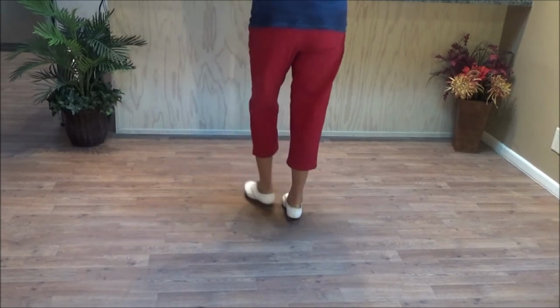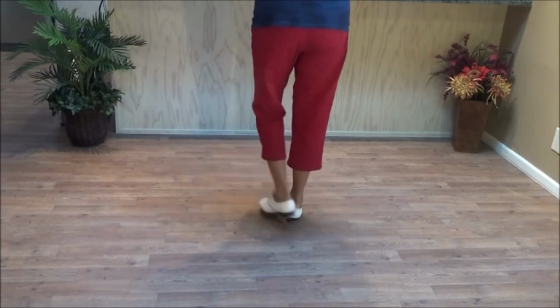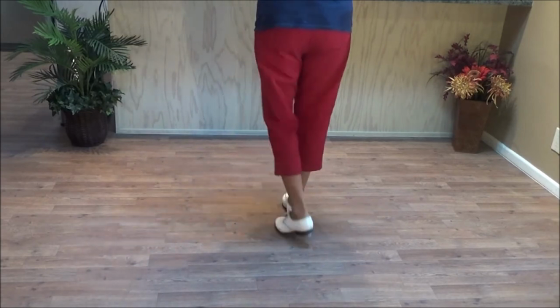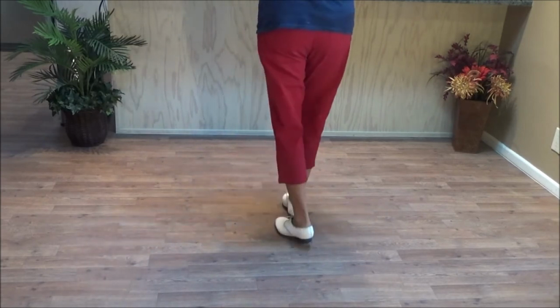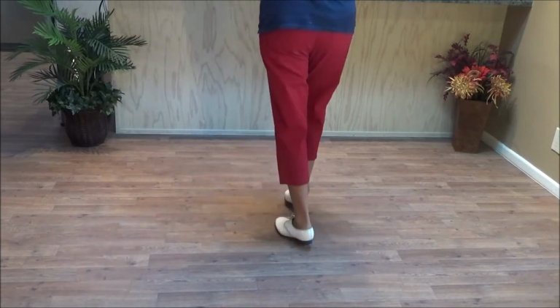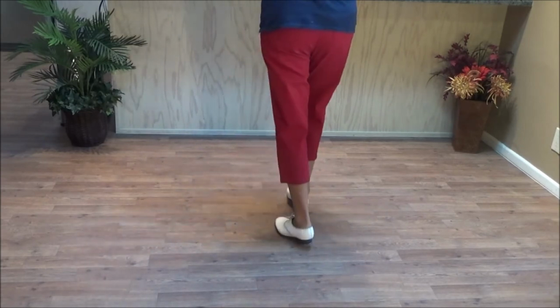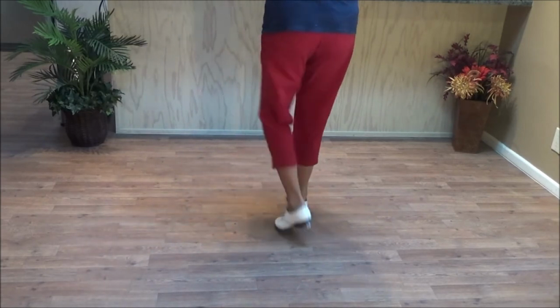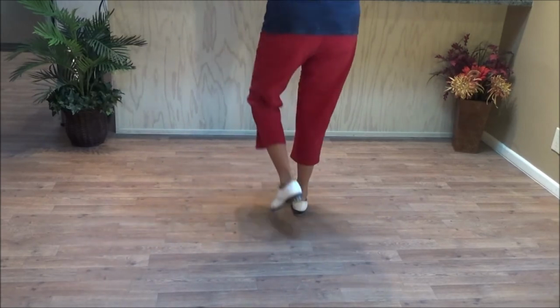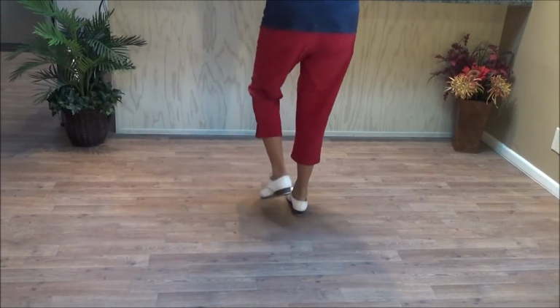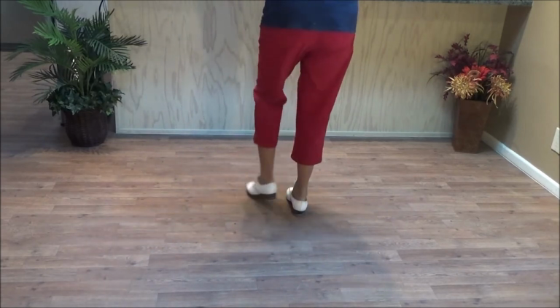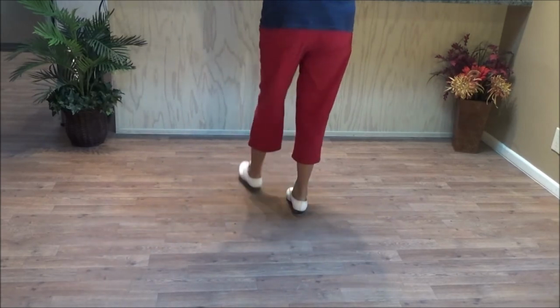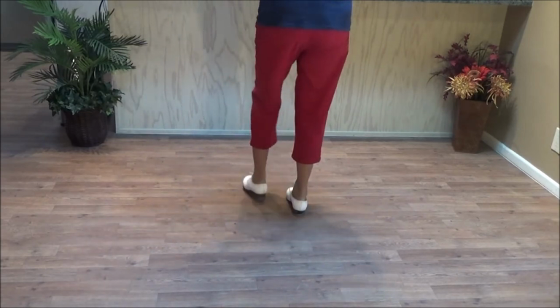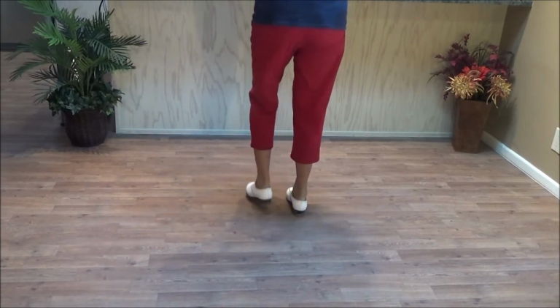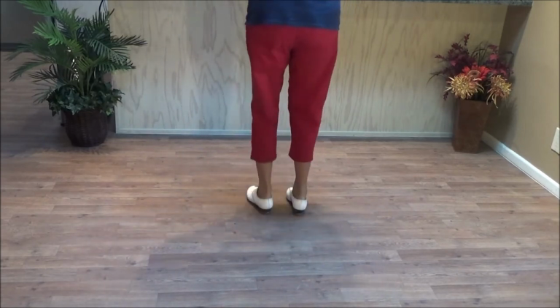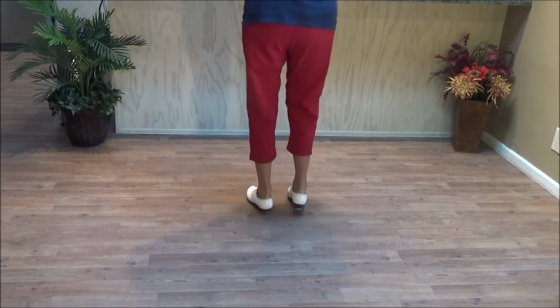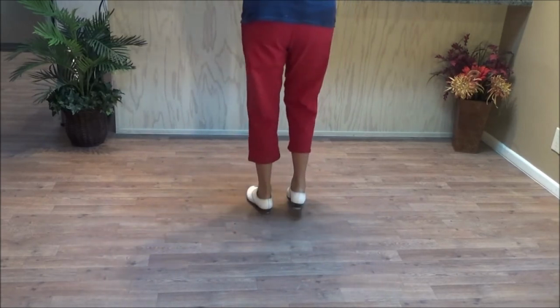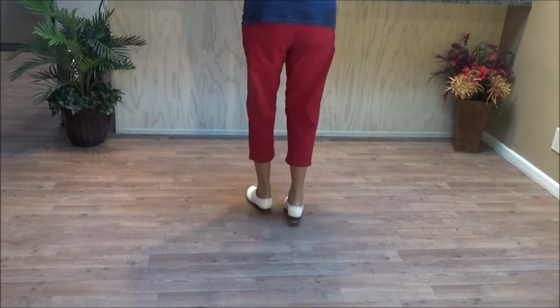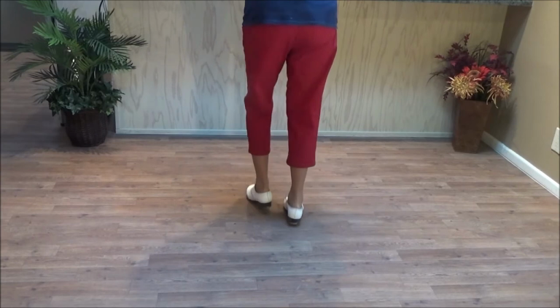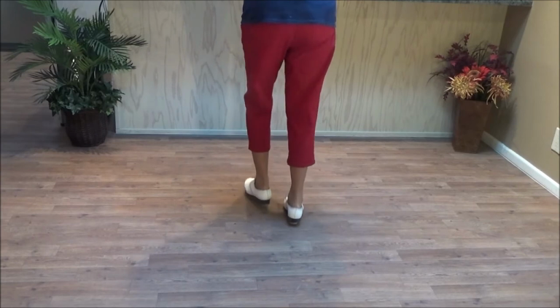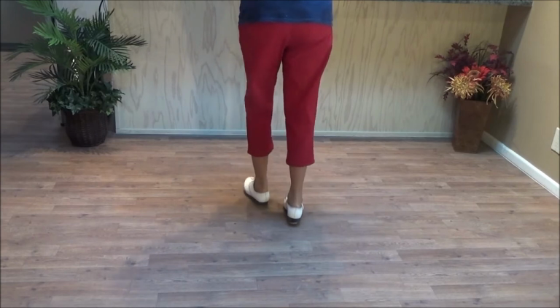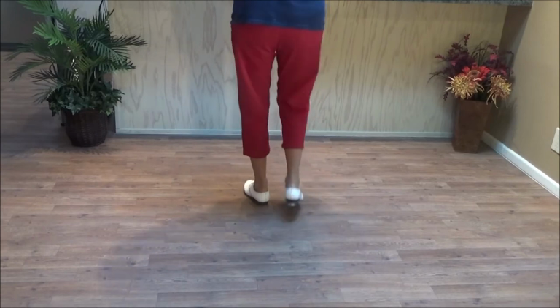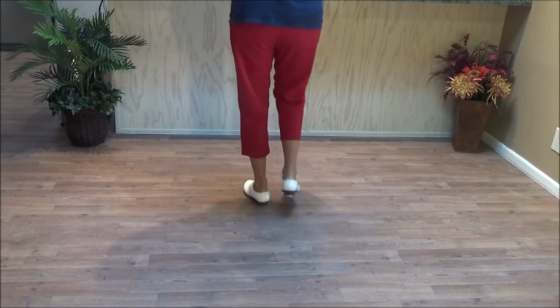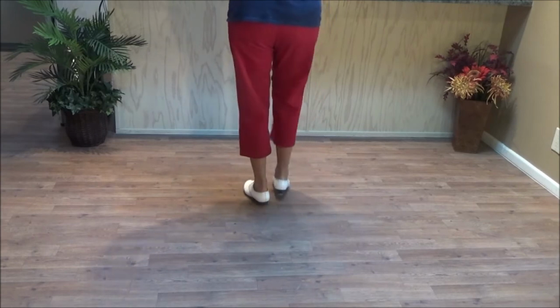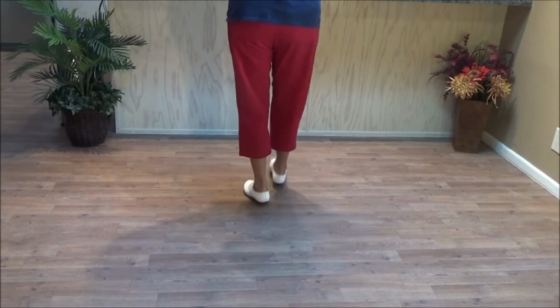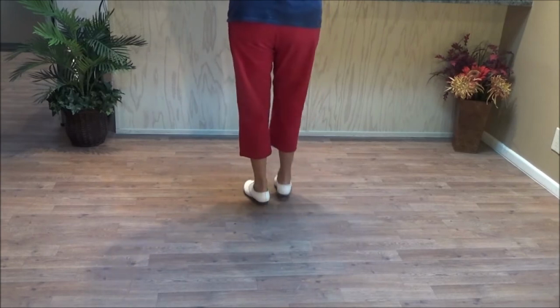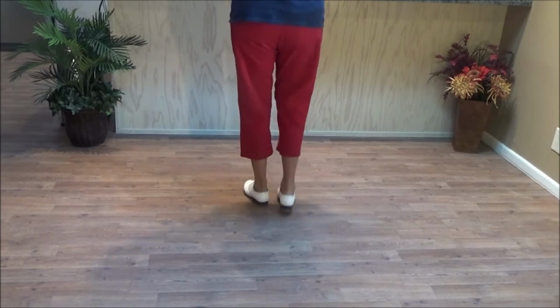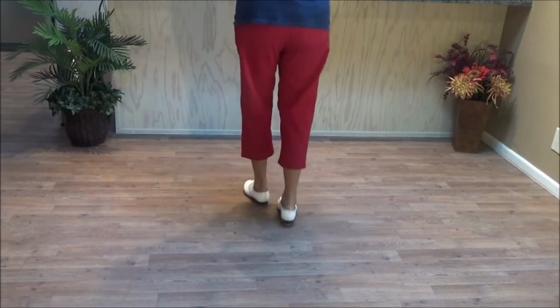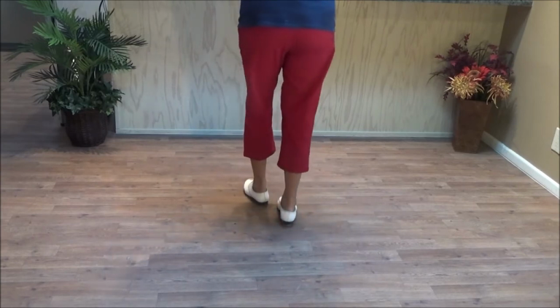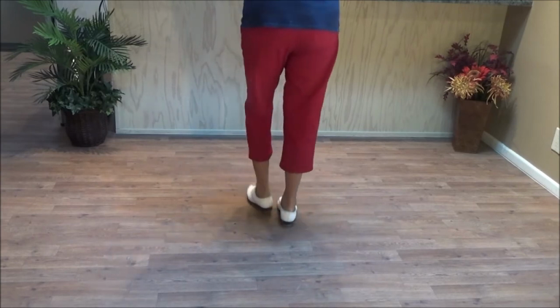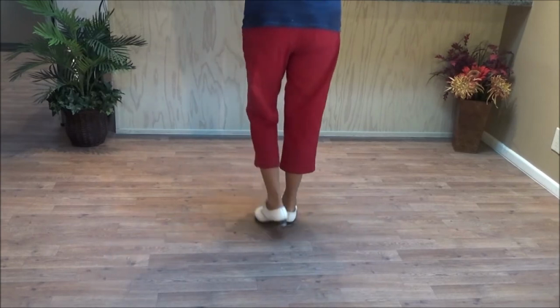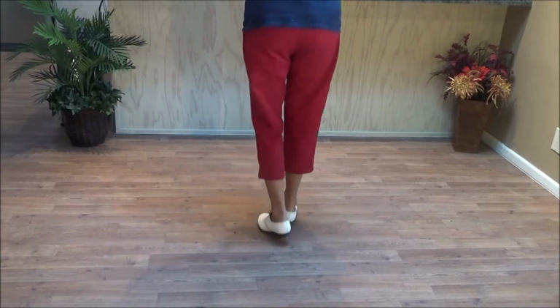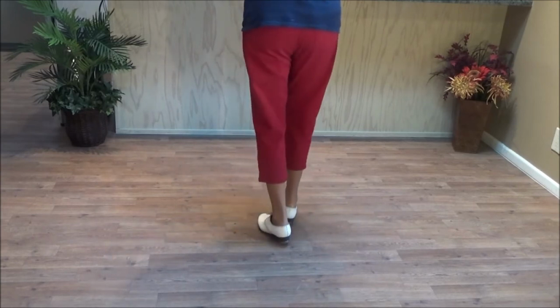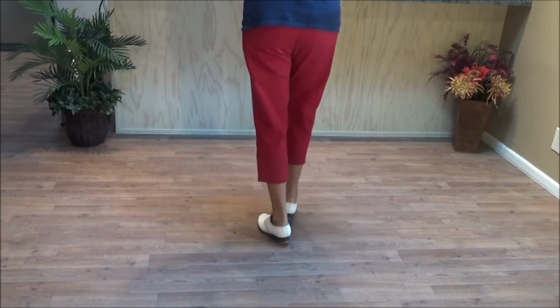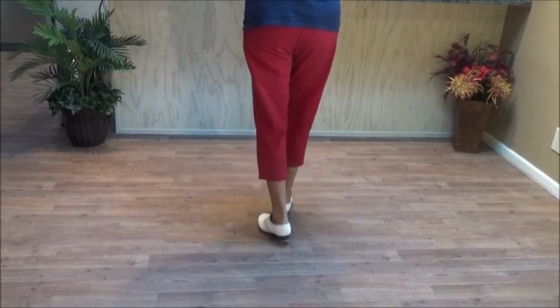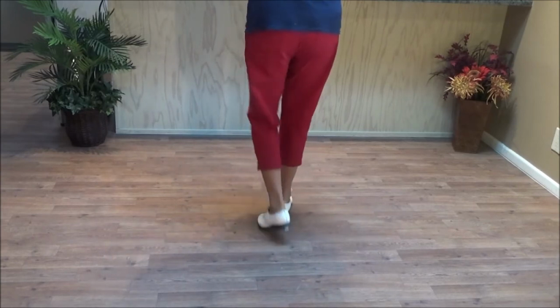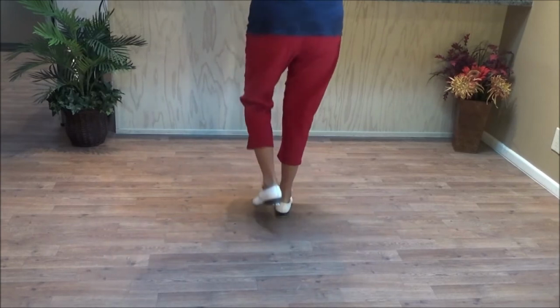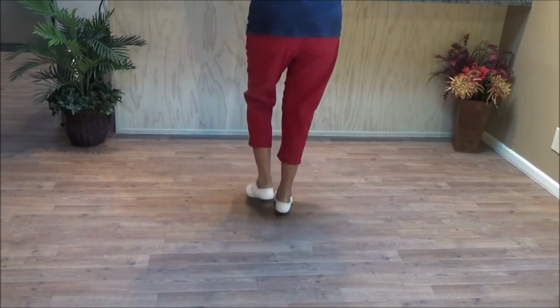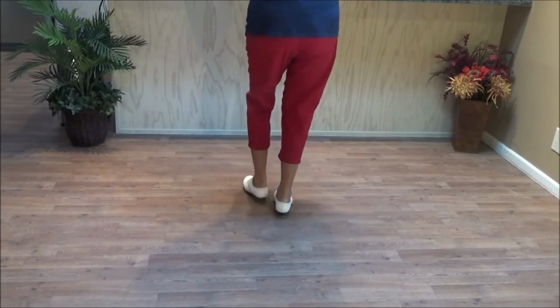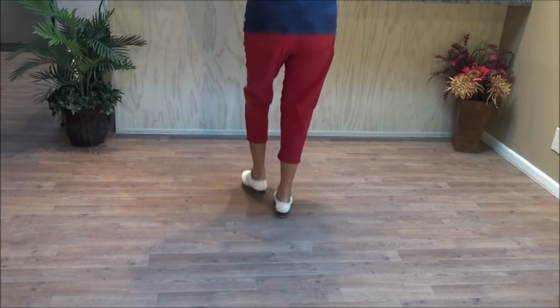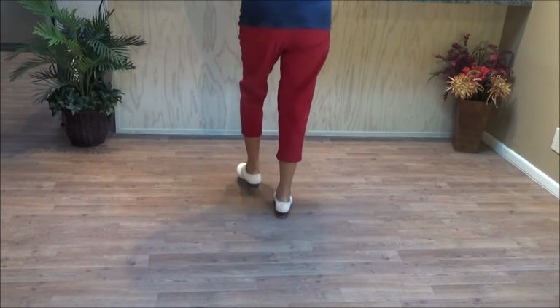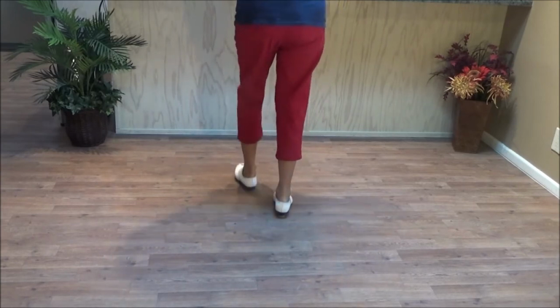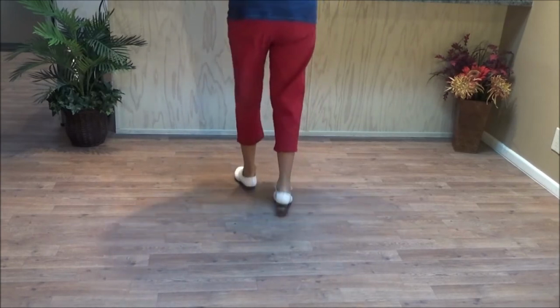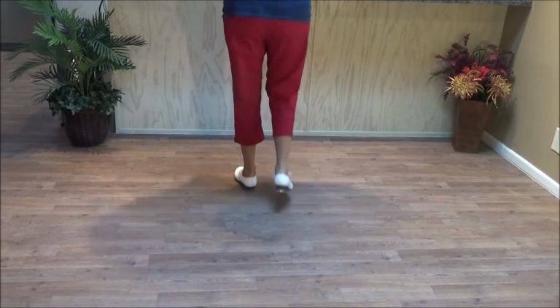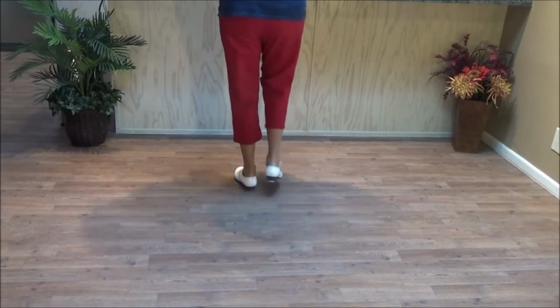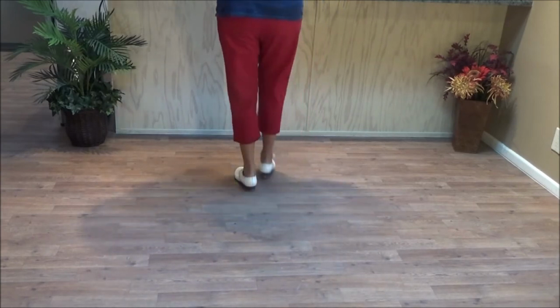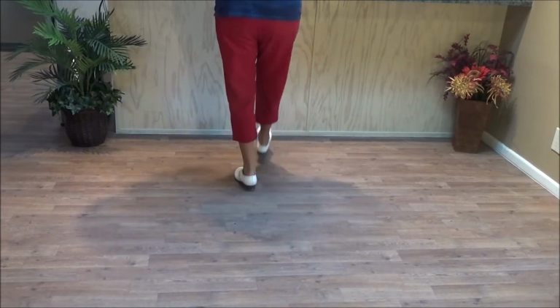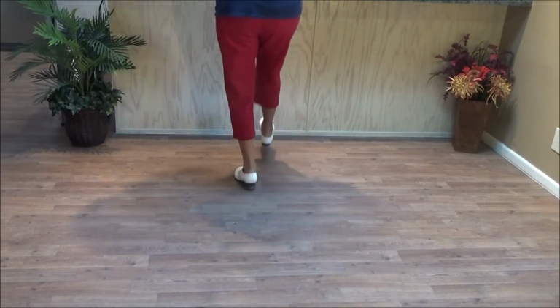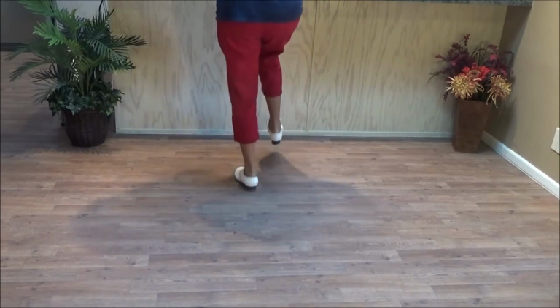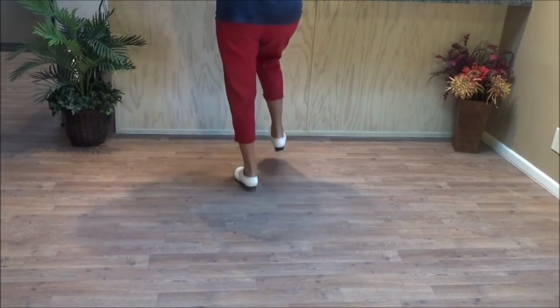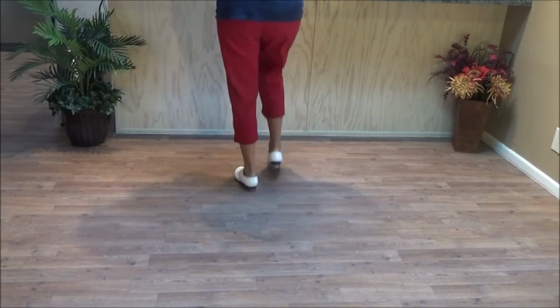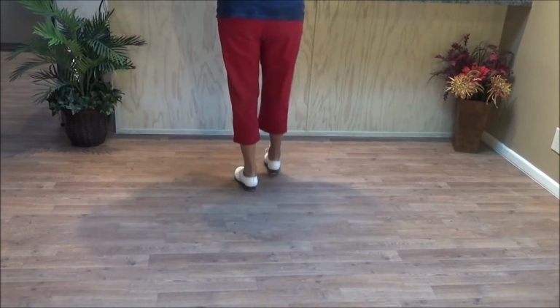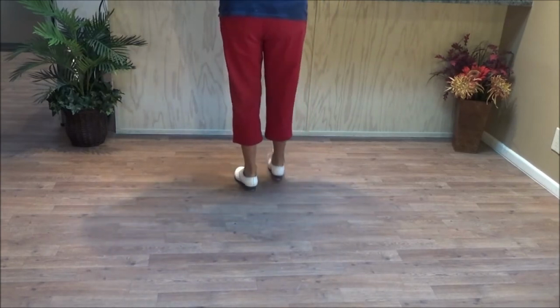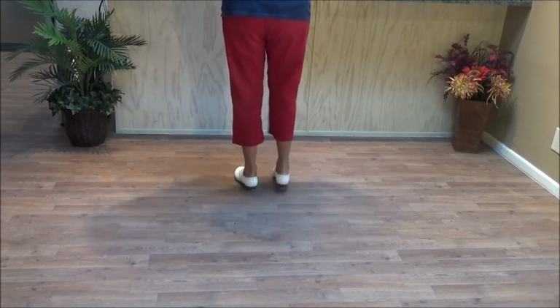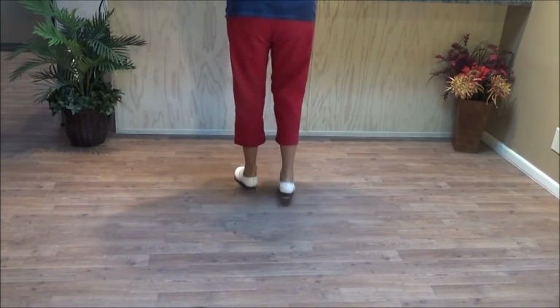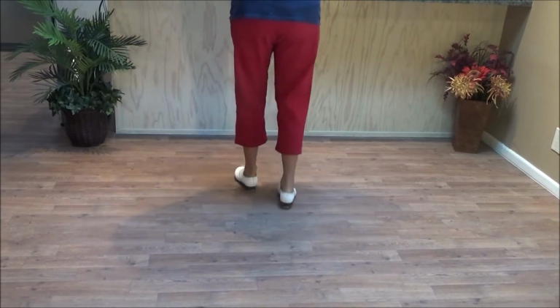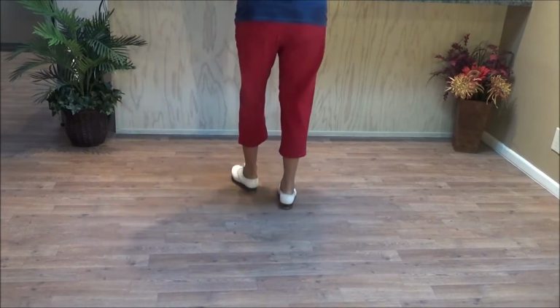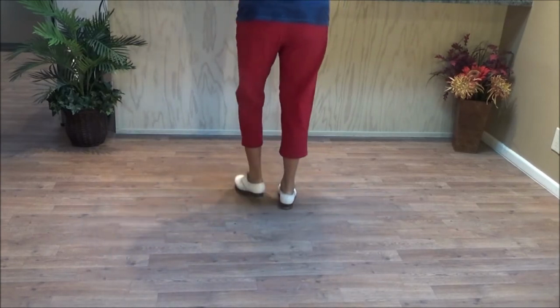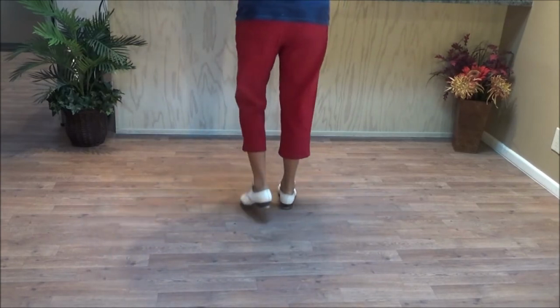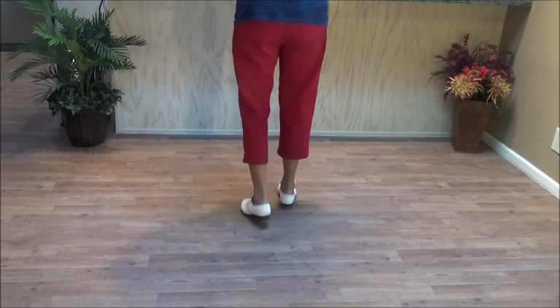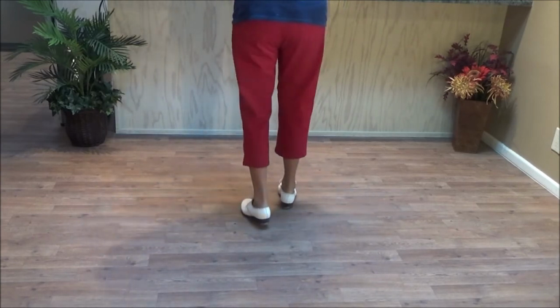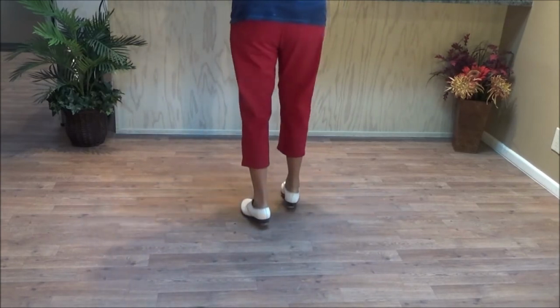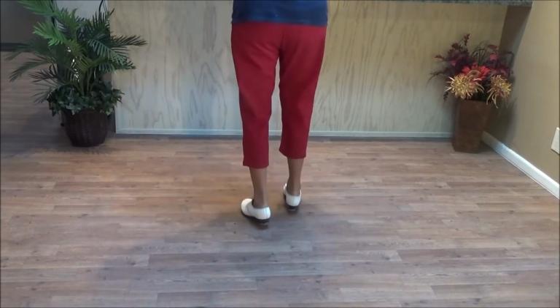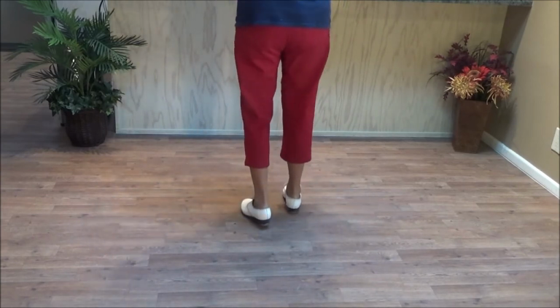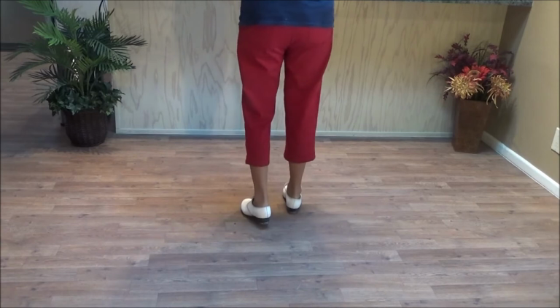Two basics. Unclog rocking chair: and one, and two, and three, and four.